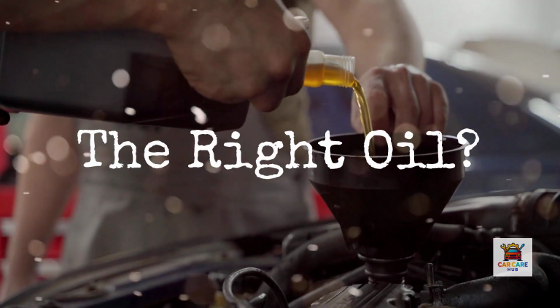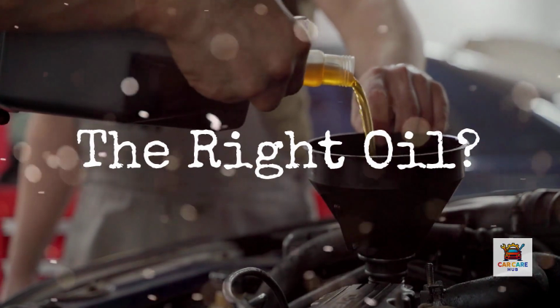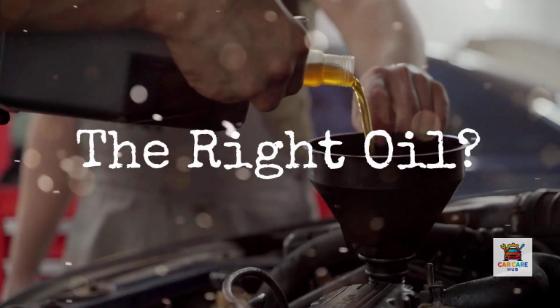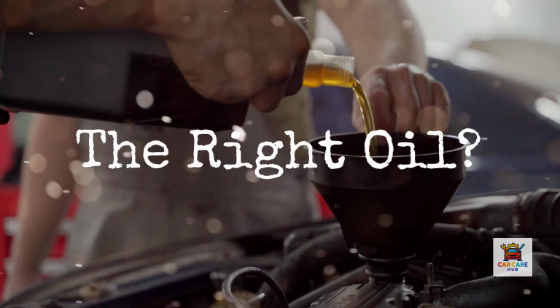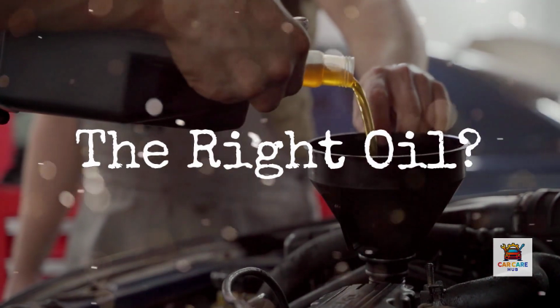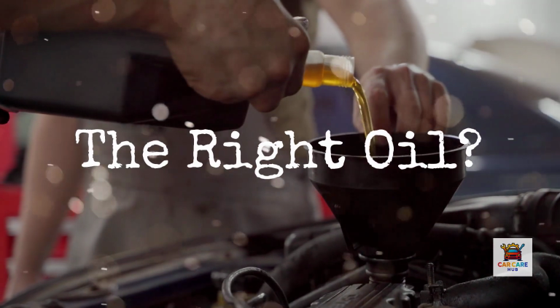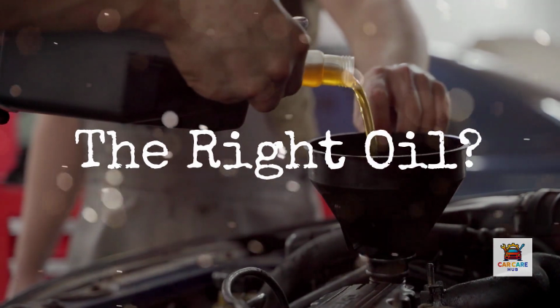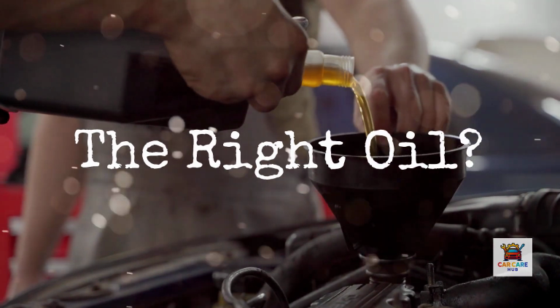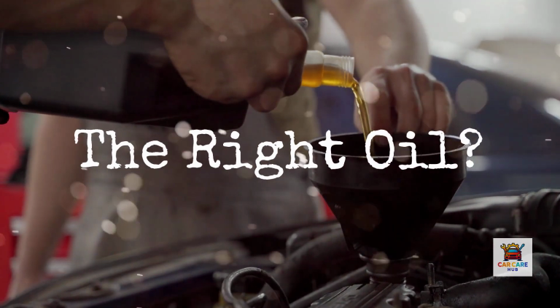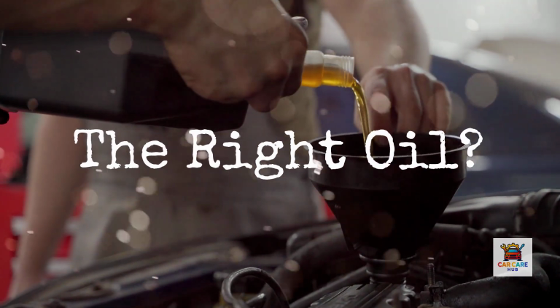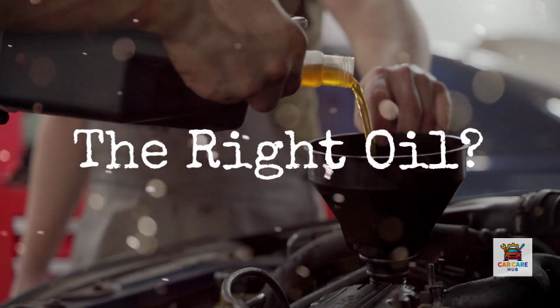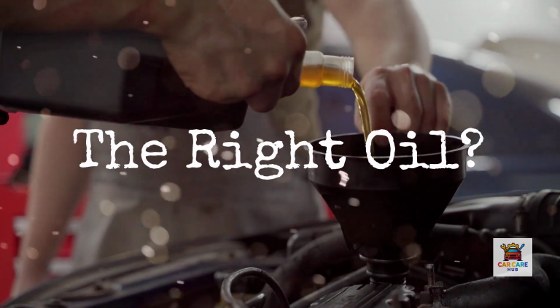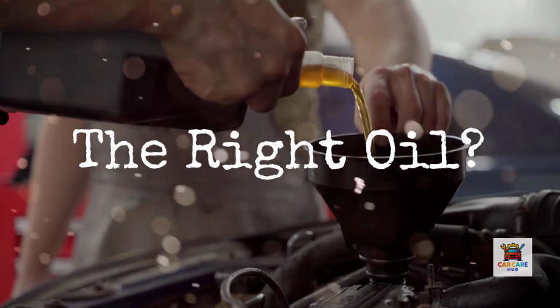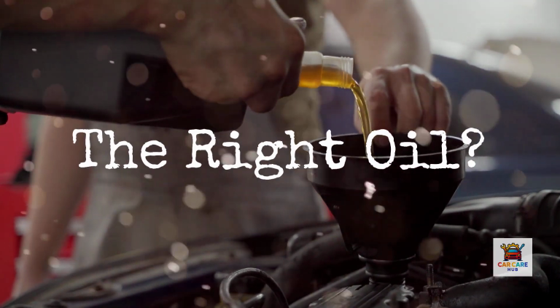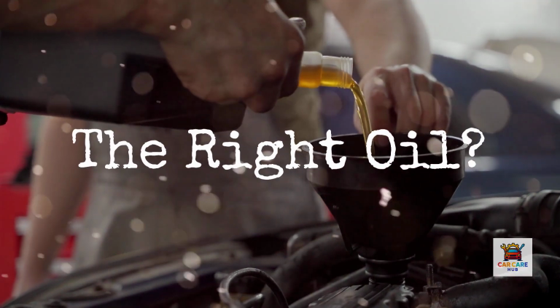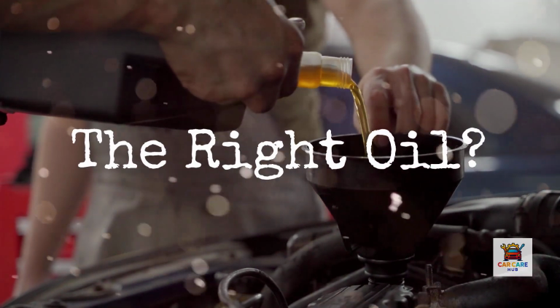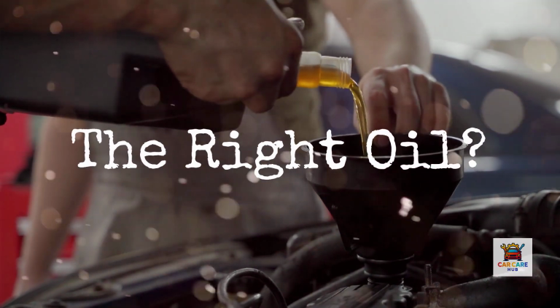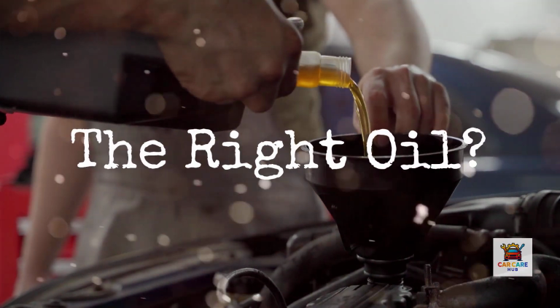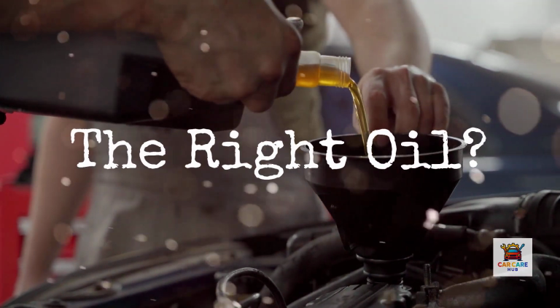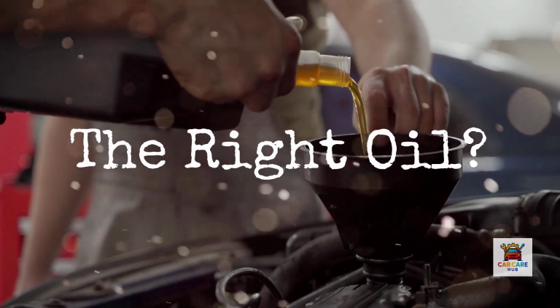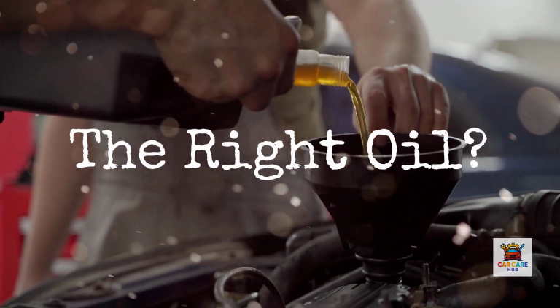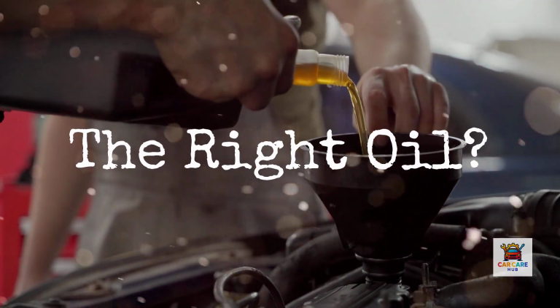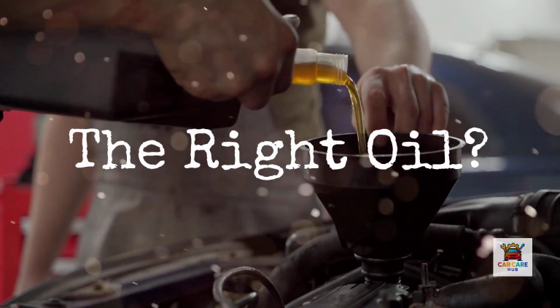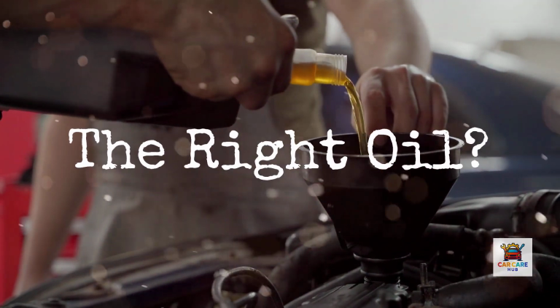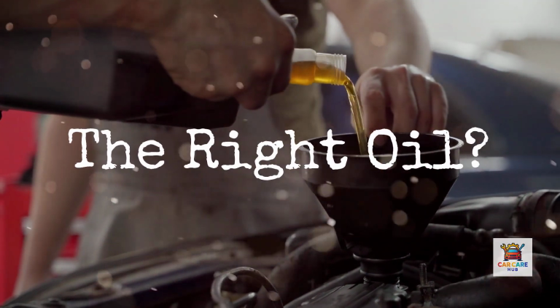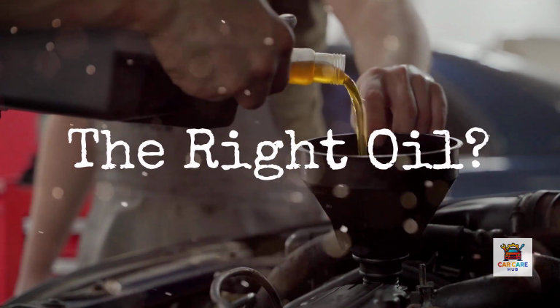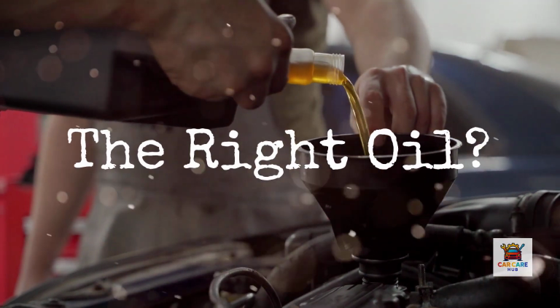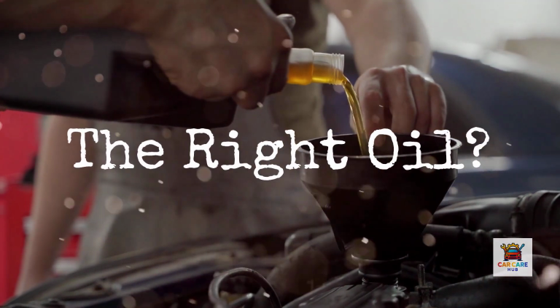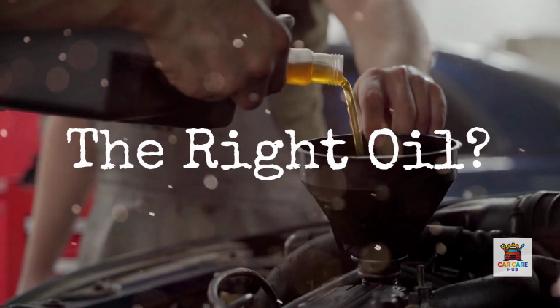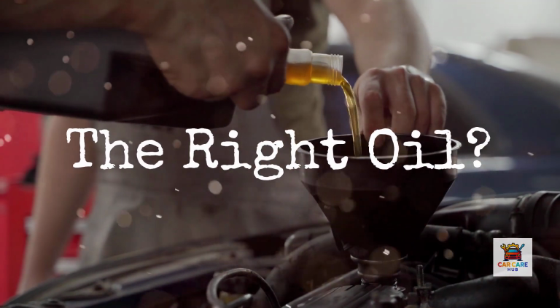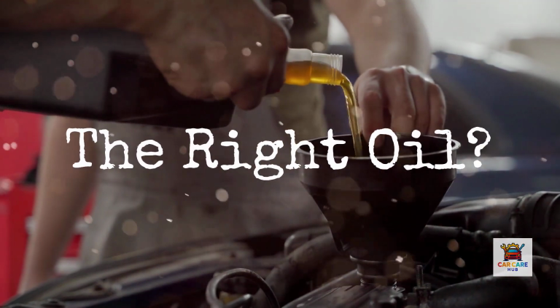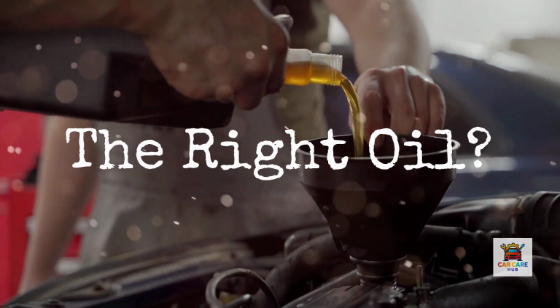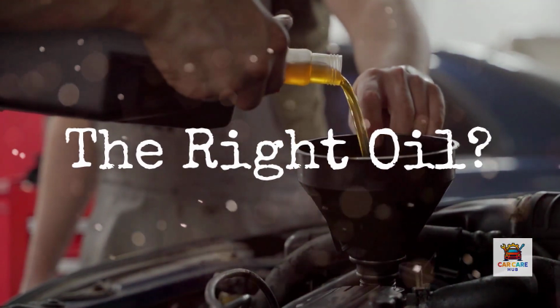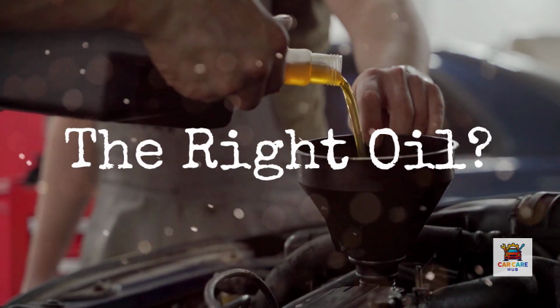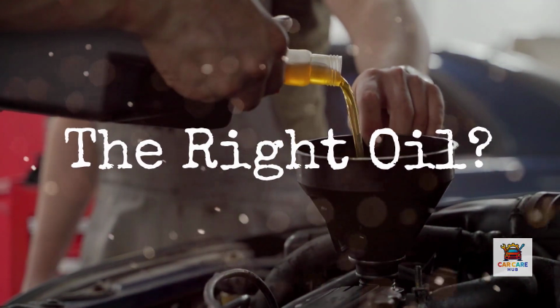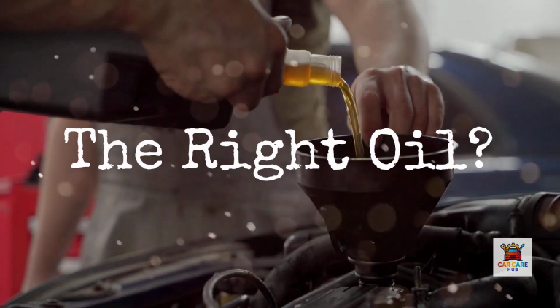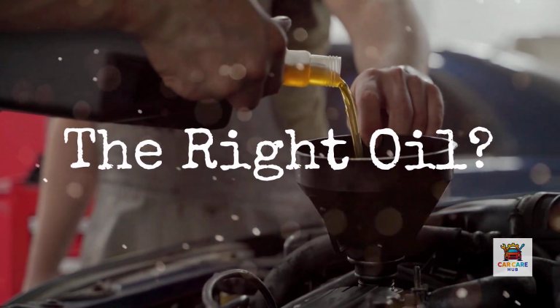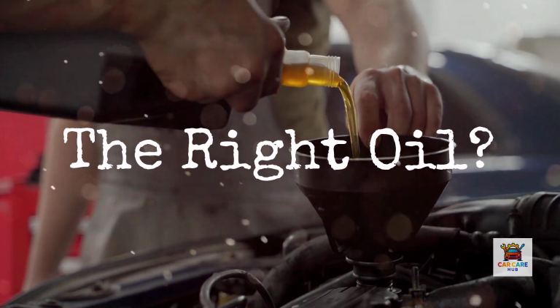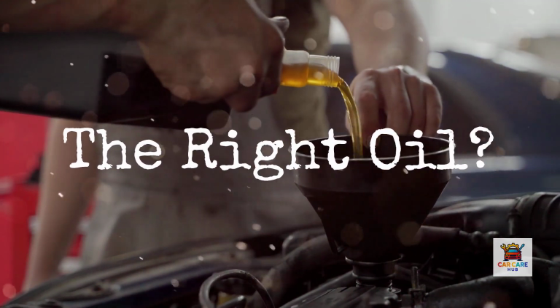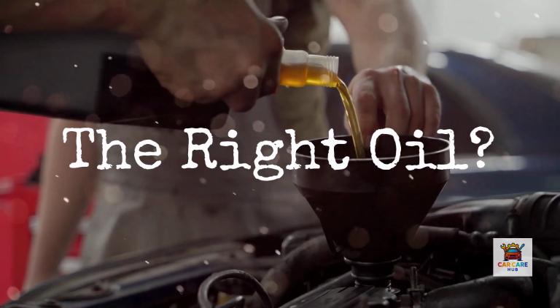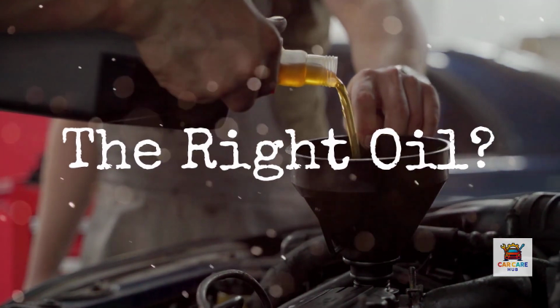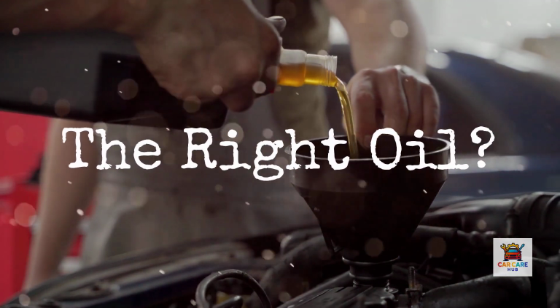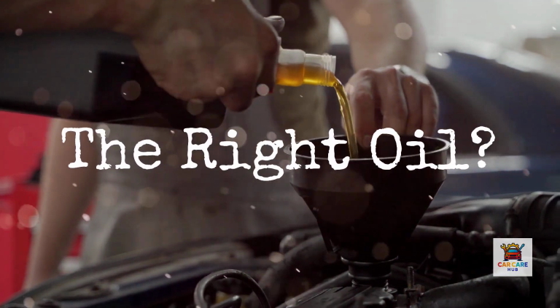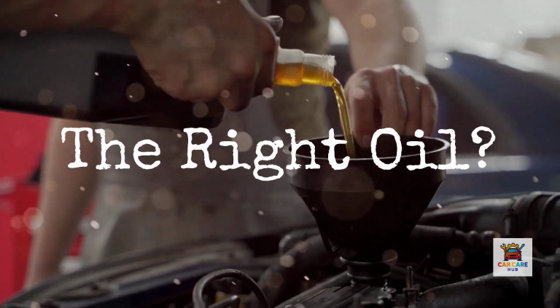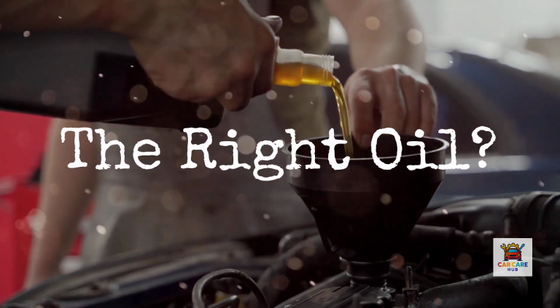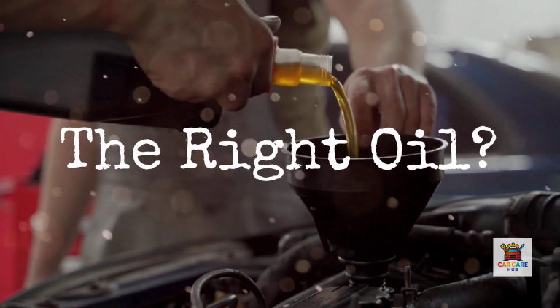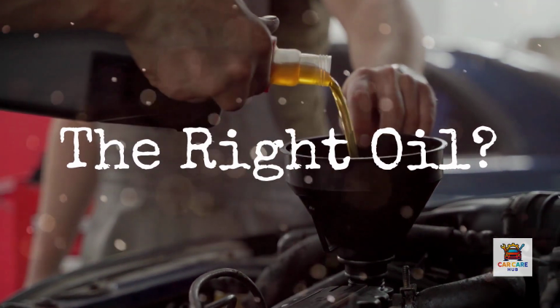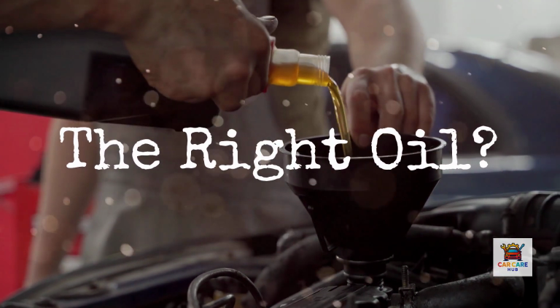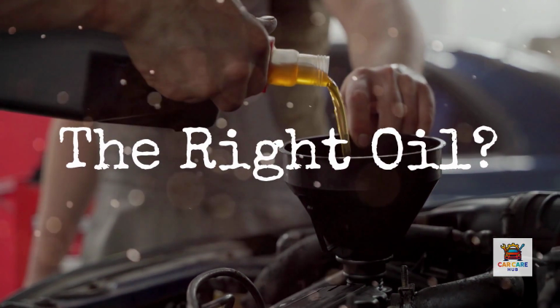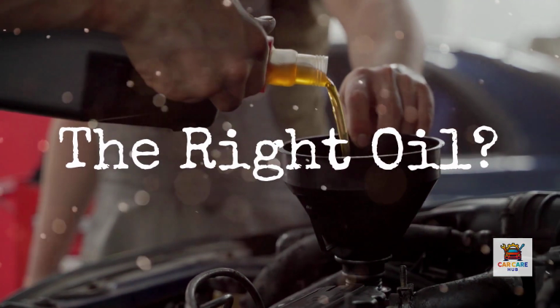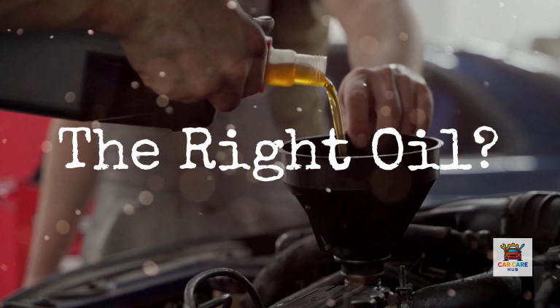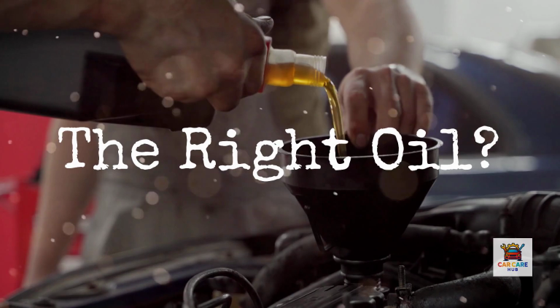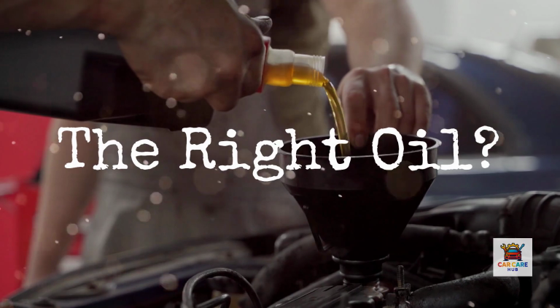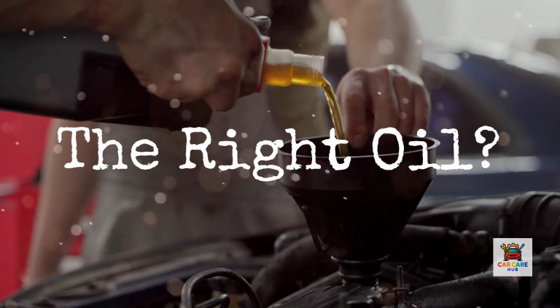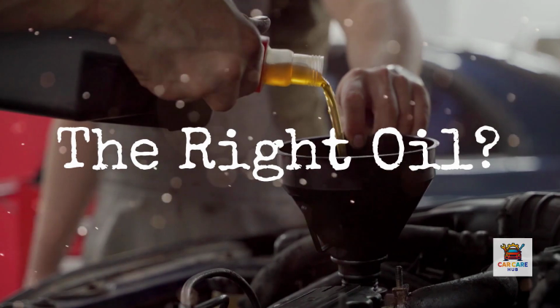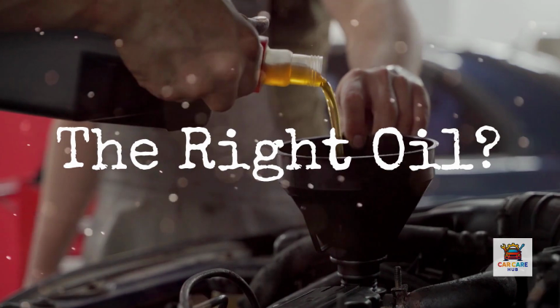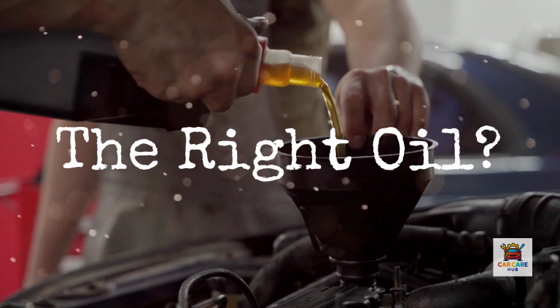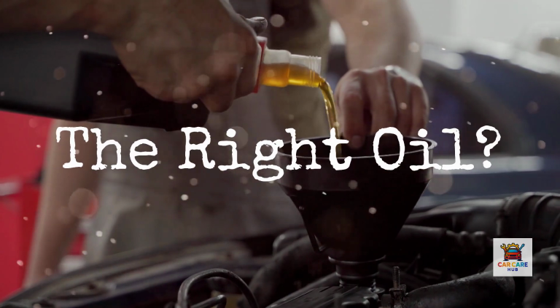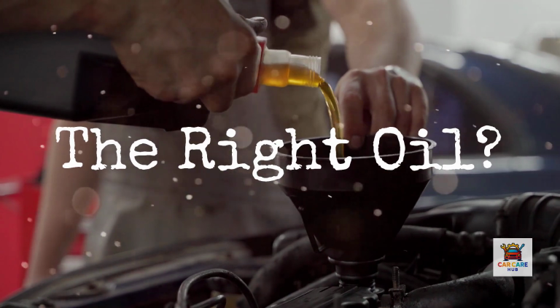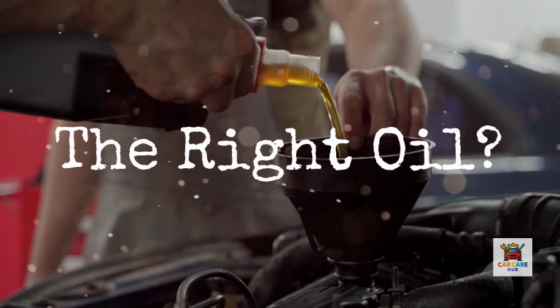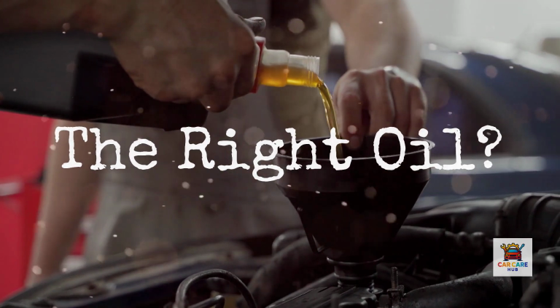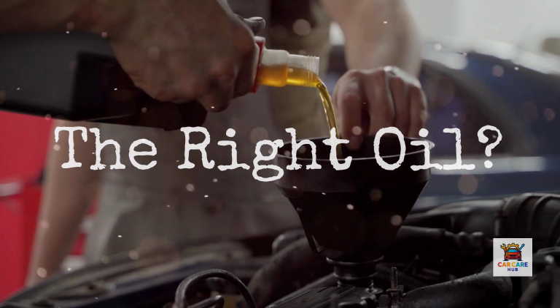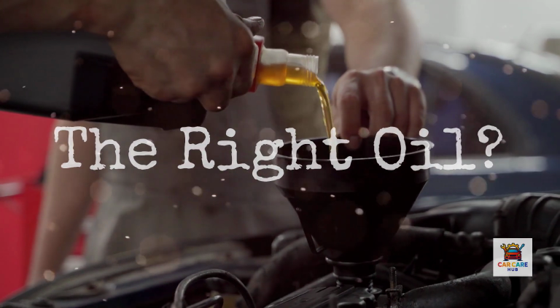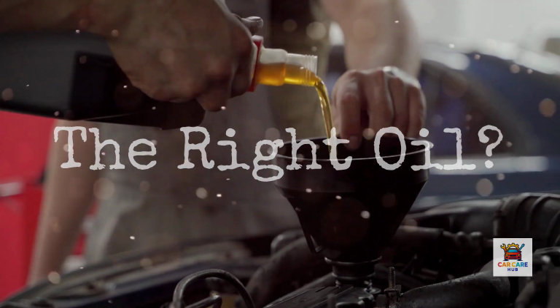Here's what's wild. That same oil grade that's perfect for a Honda Civic built in Ohio could actually damage the identical model built in Japan.